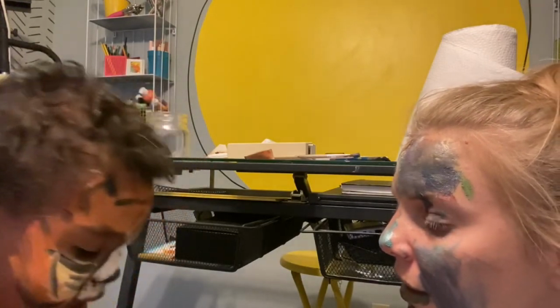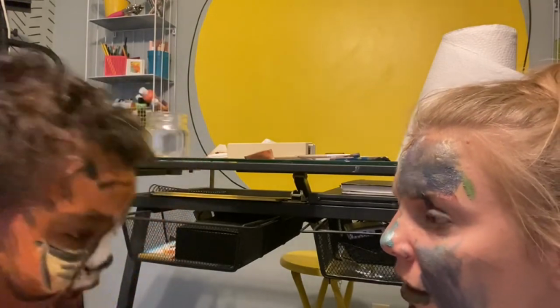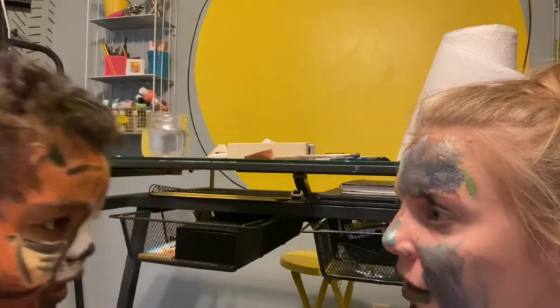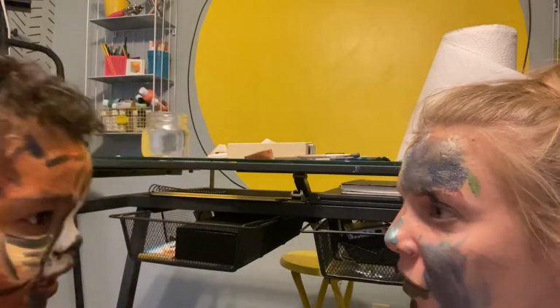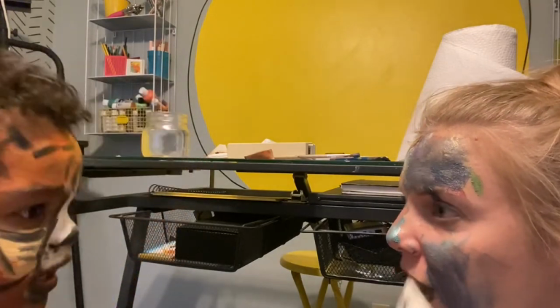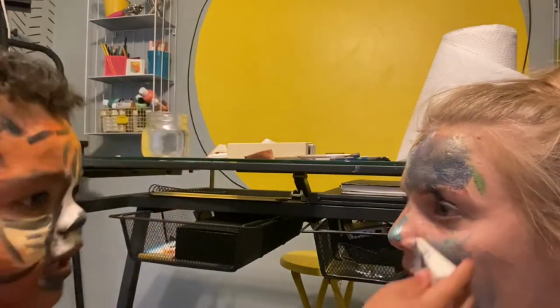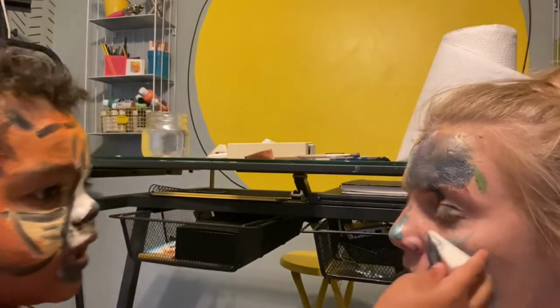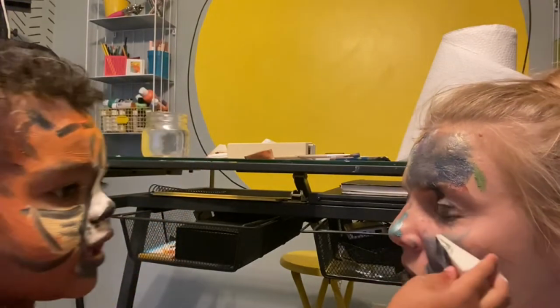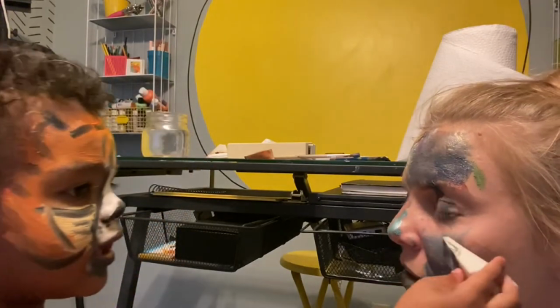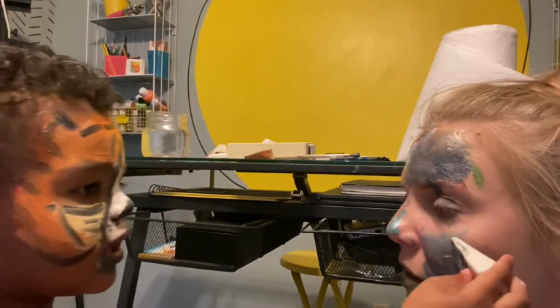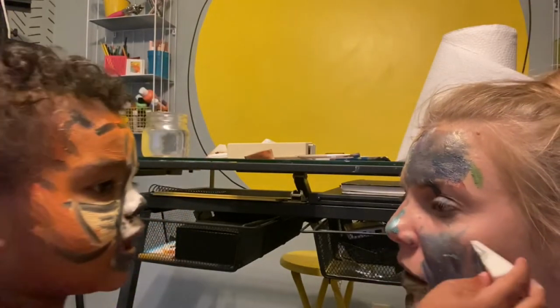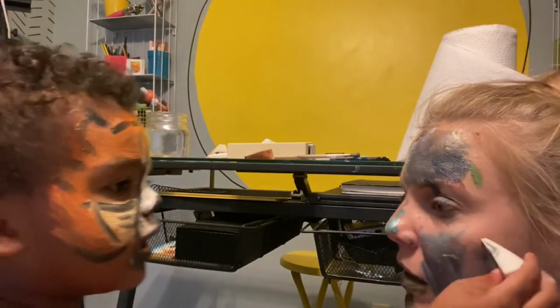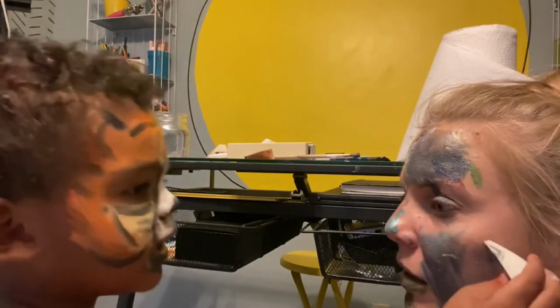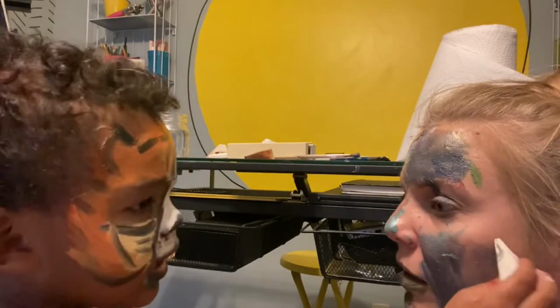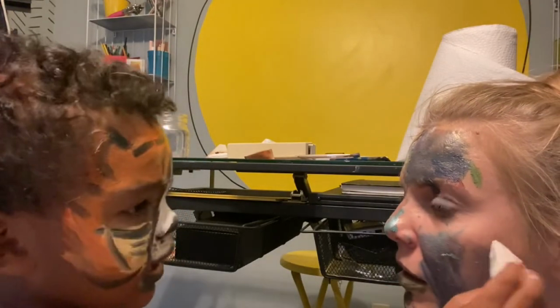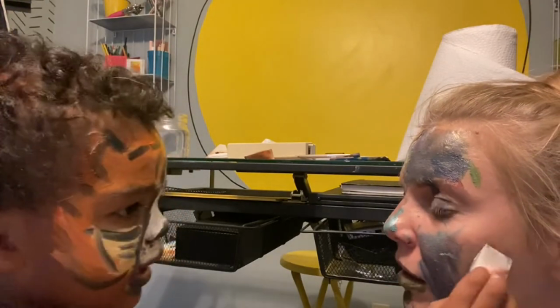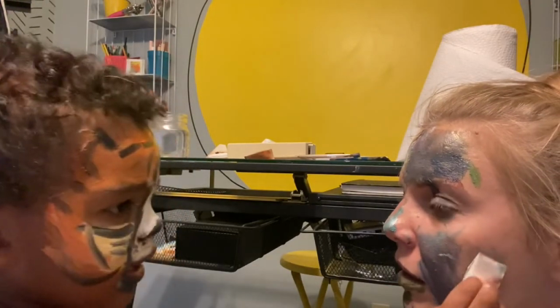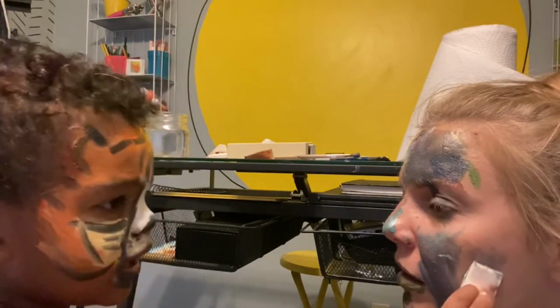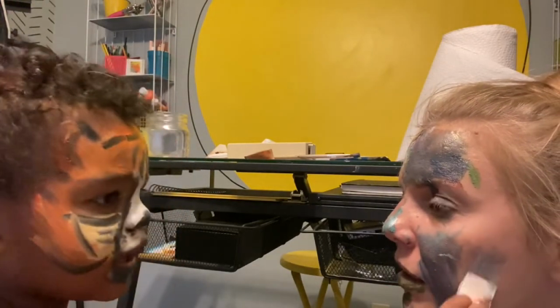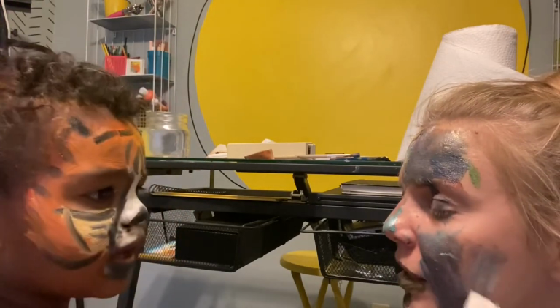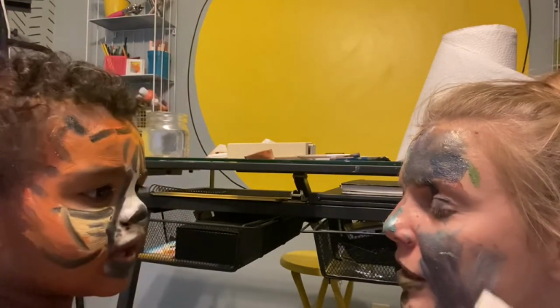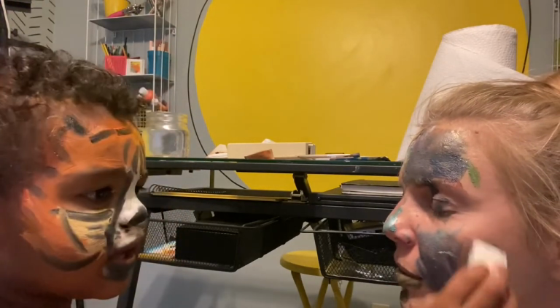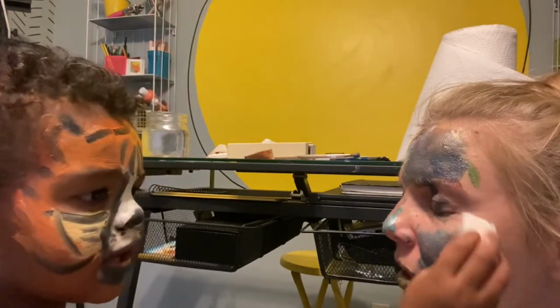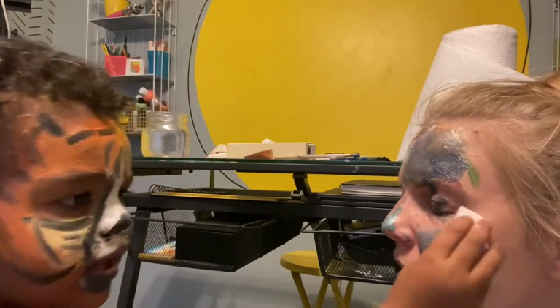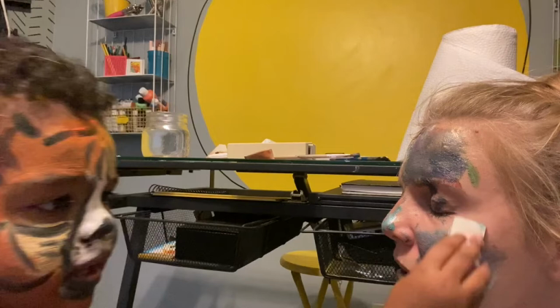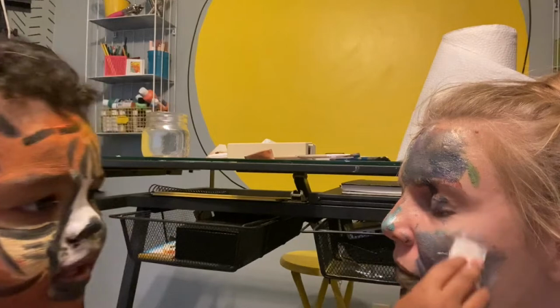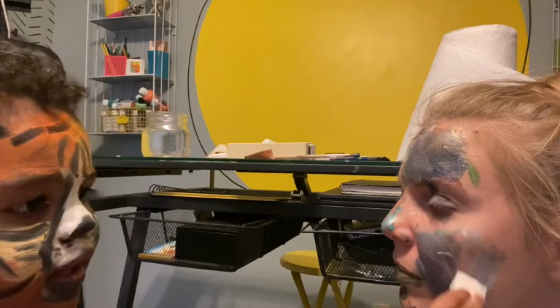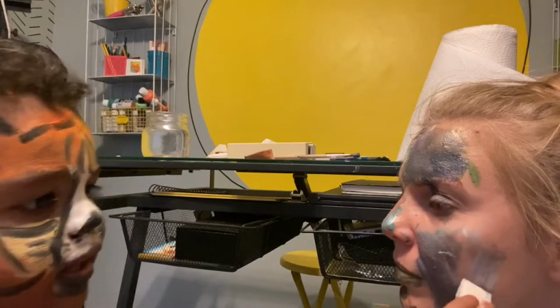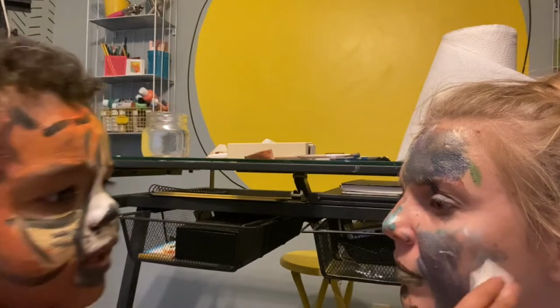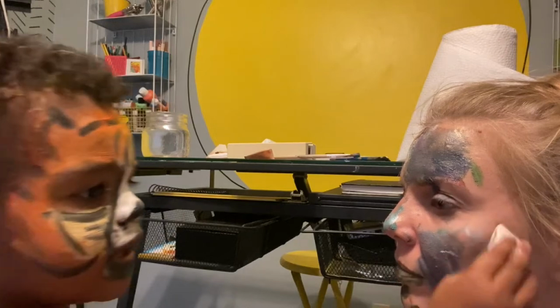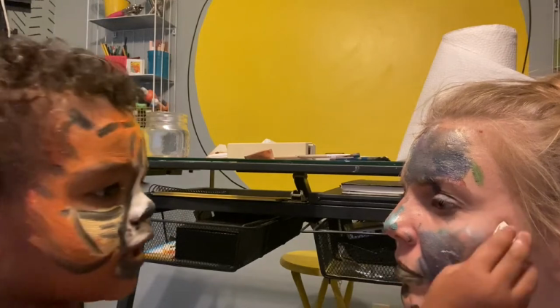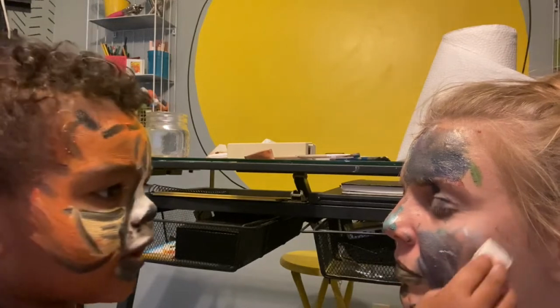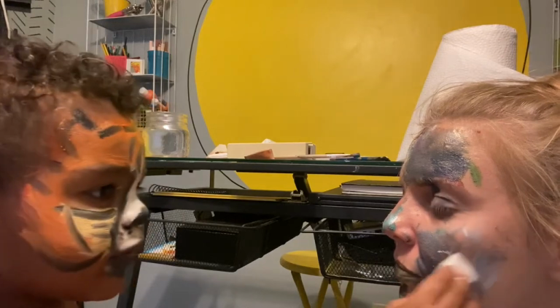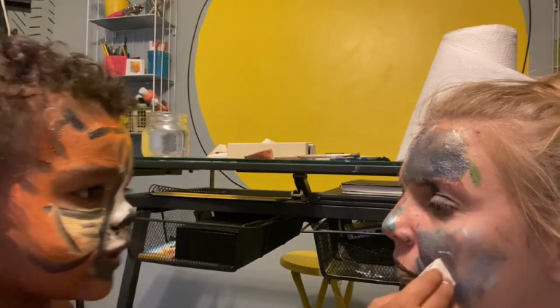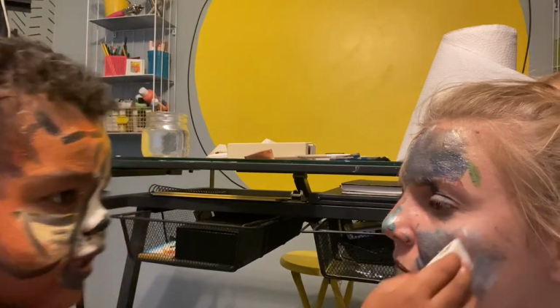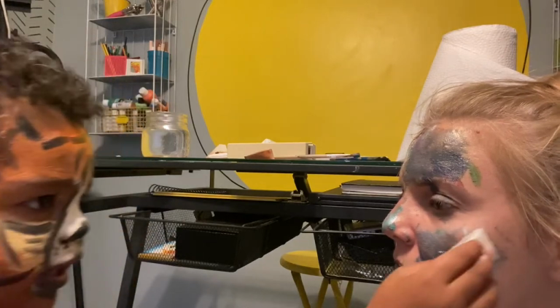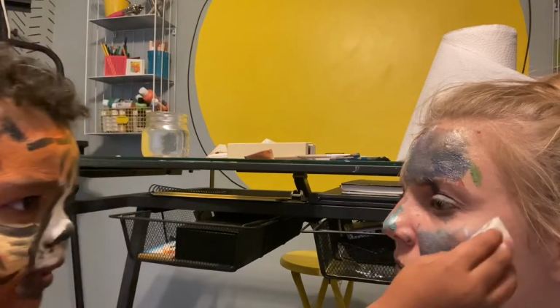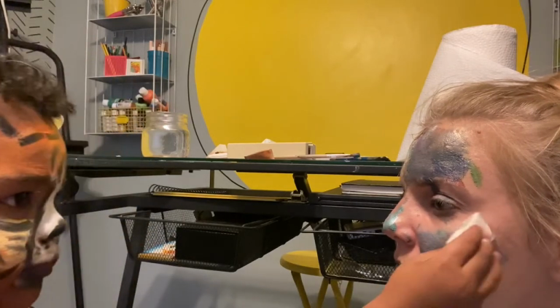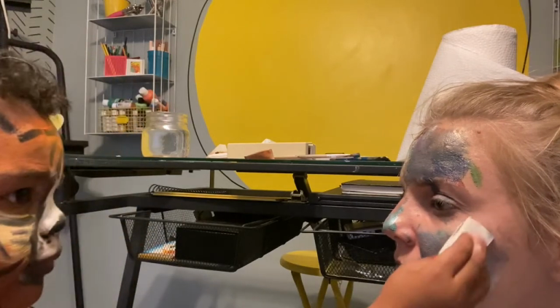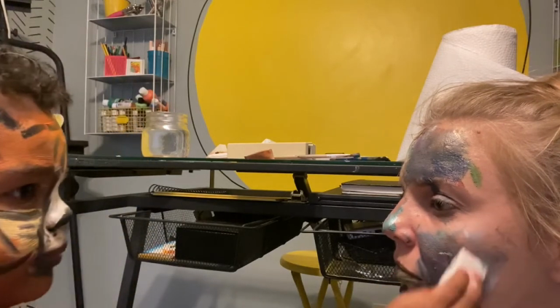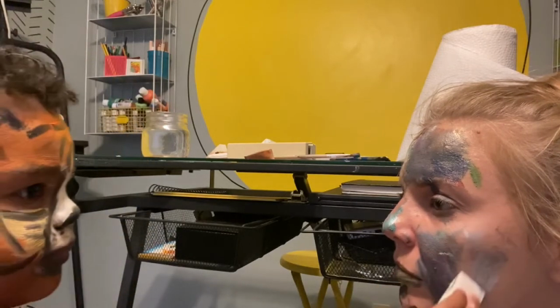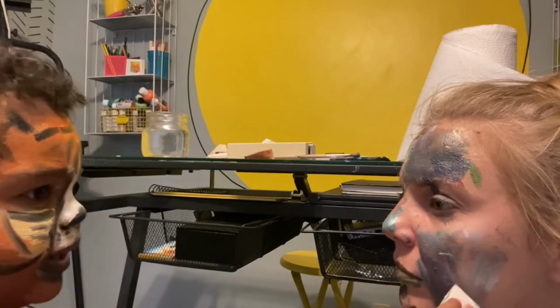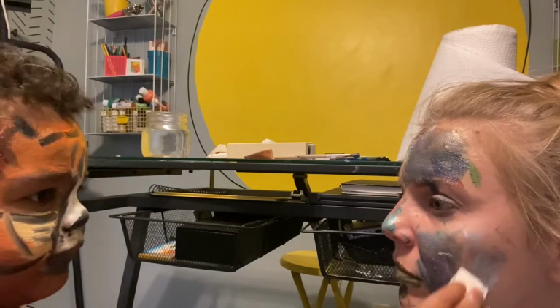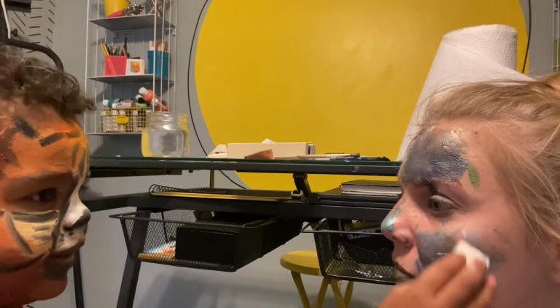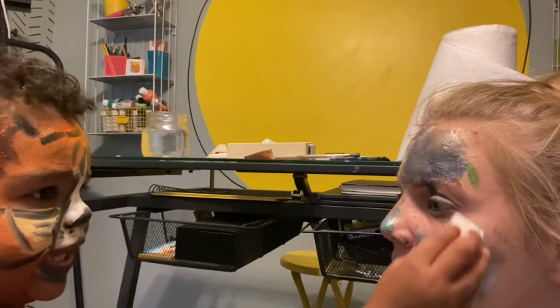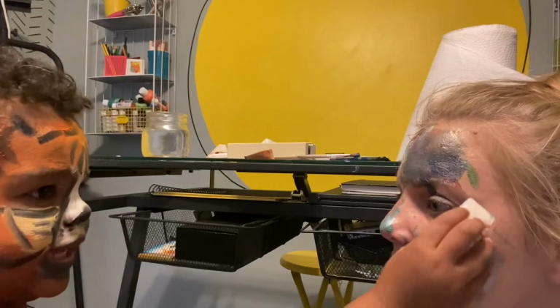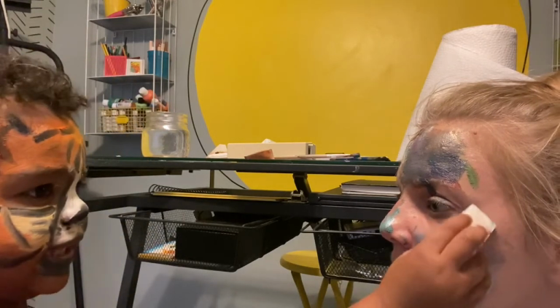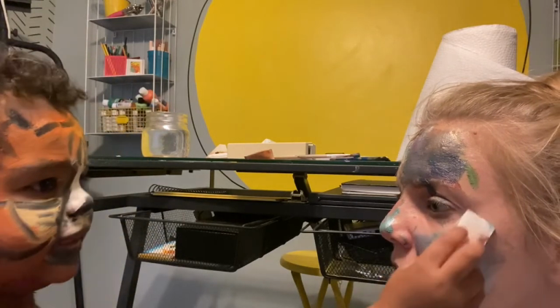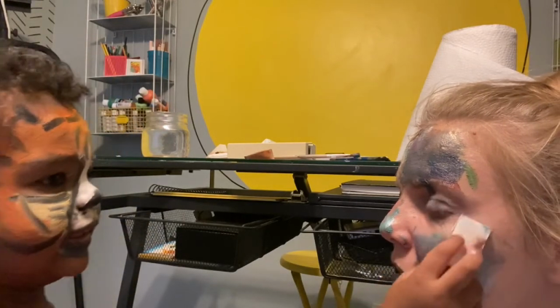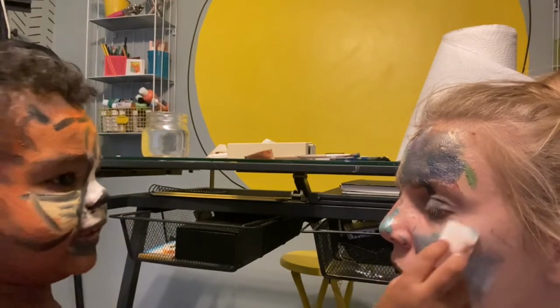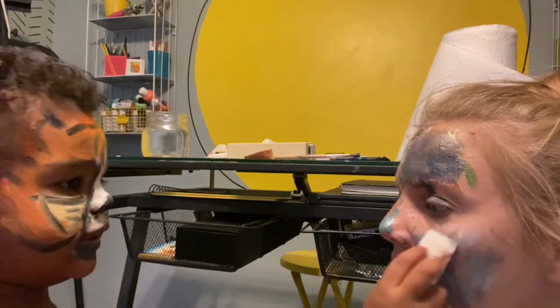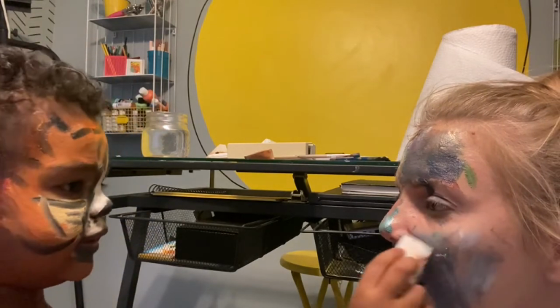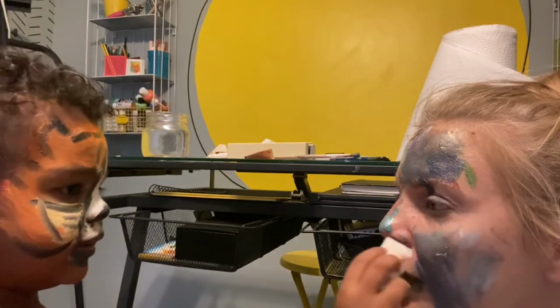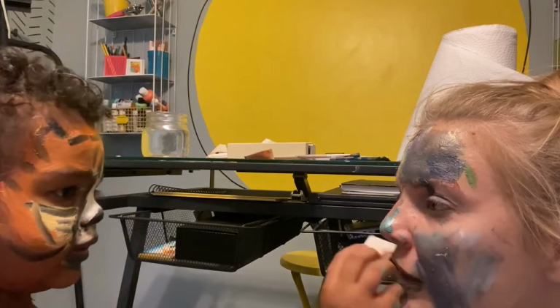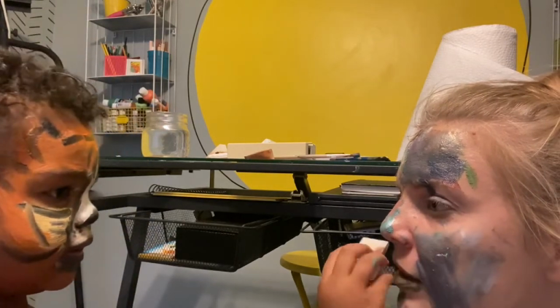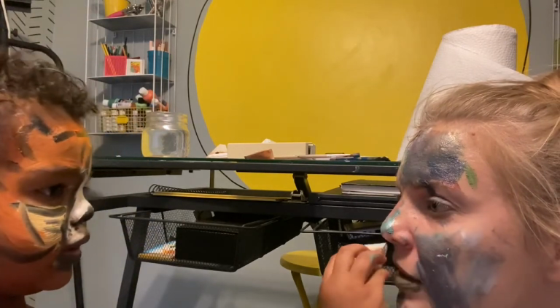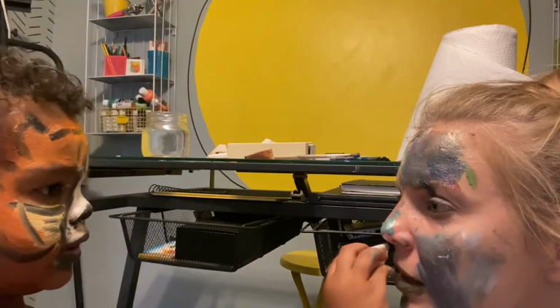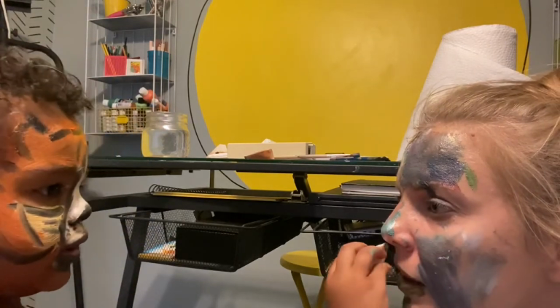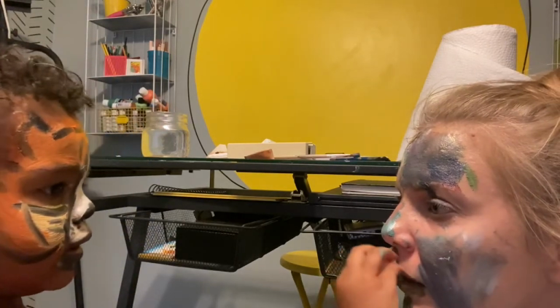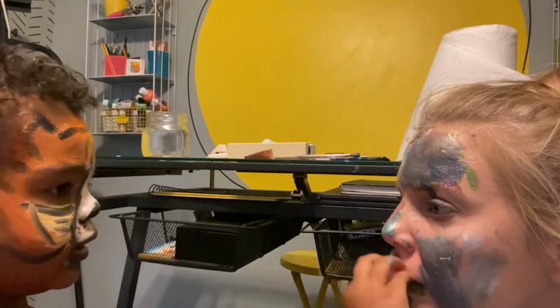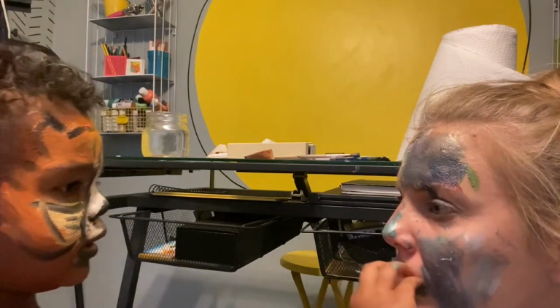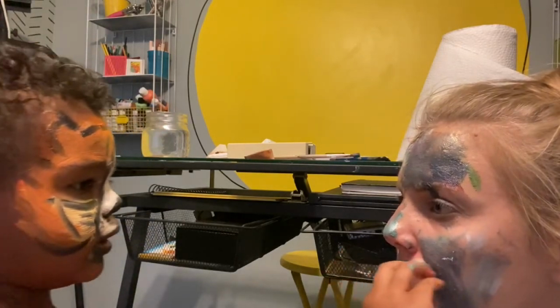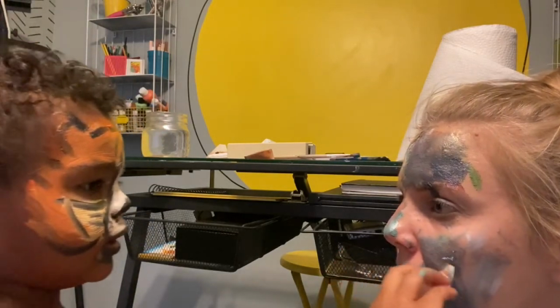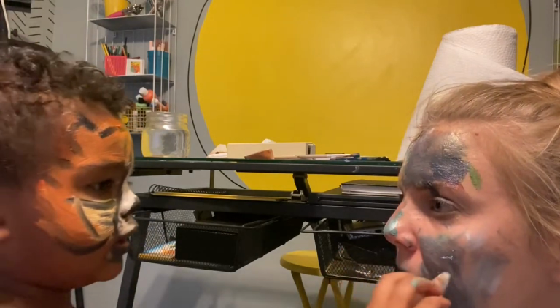You can have a treat after I'm done doing this. I can? Uh-huh. If I stay still? Uh-huh. Thanks, sweet. I need to stay nice and still.